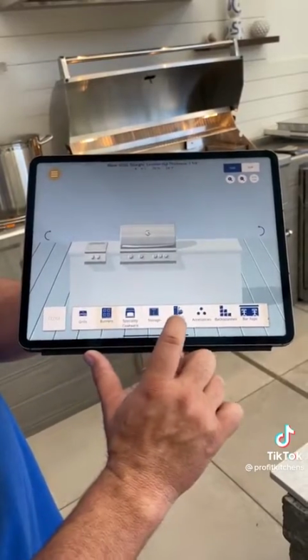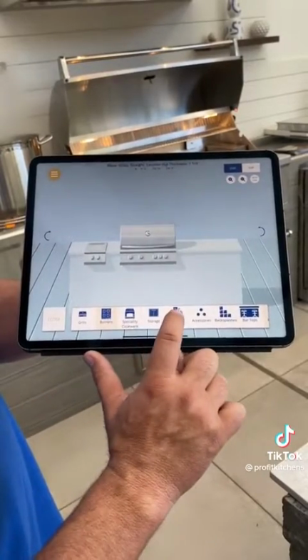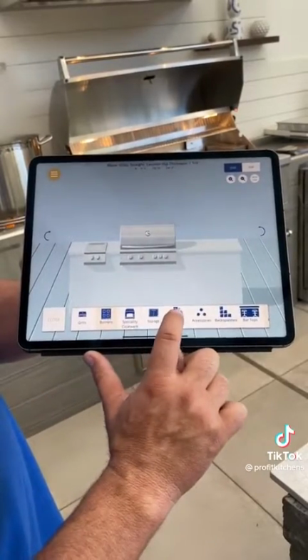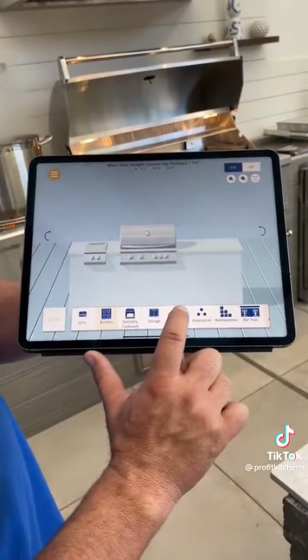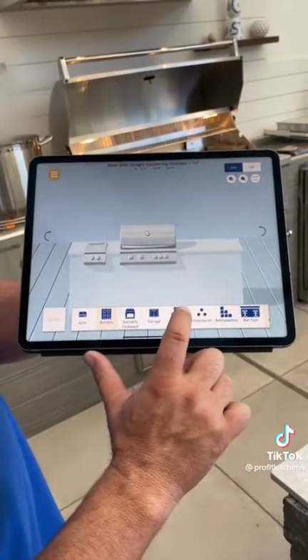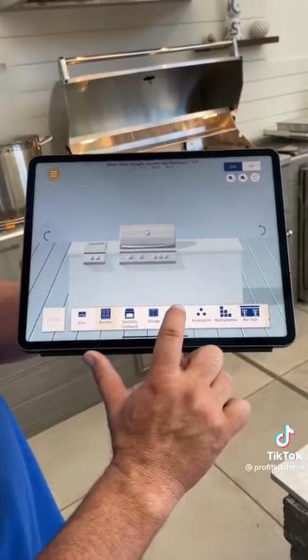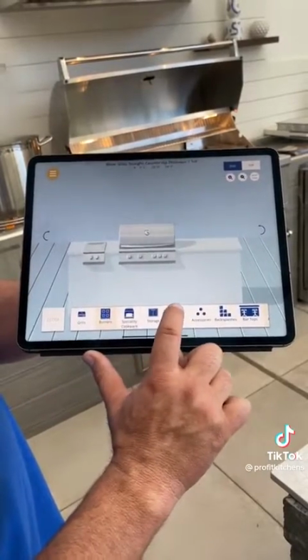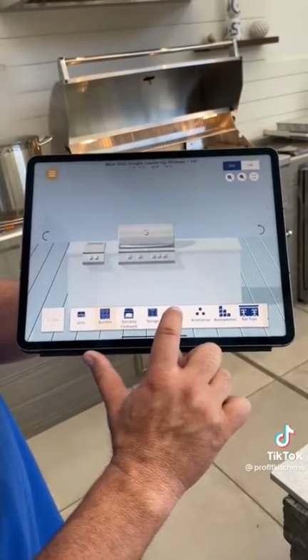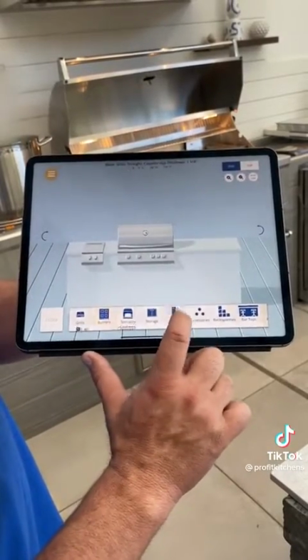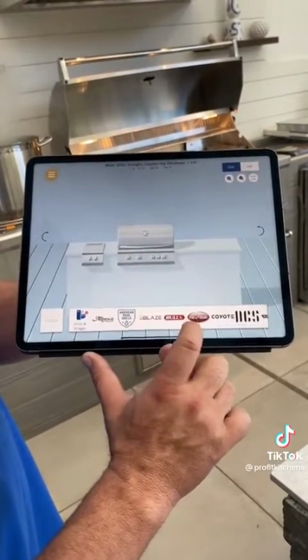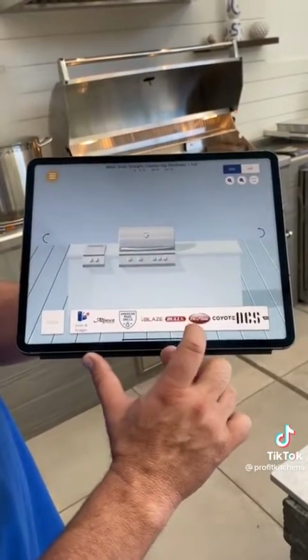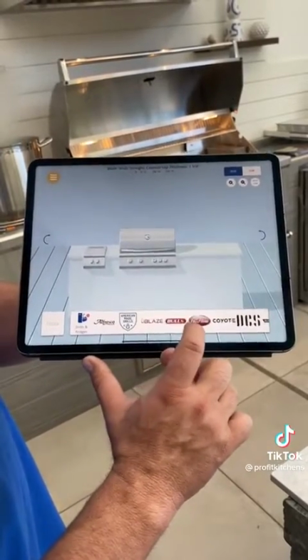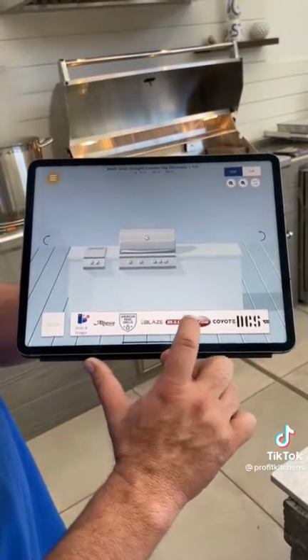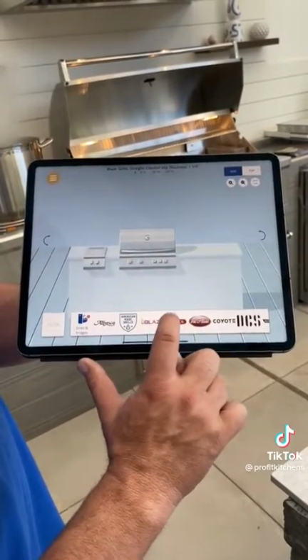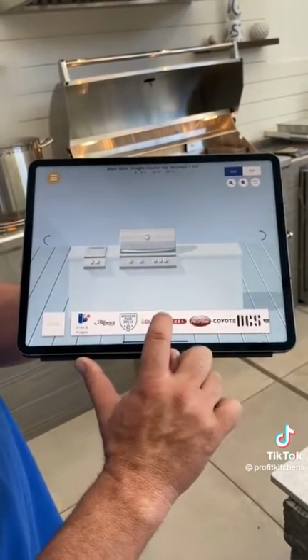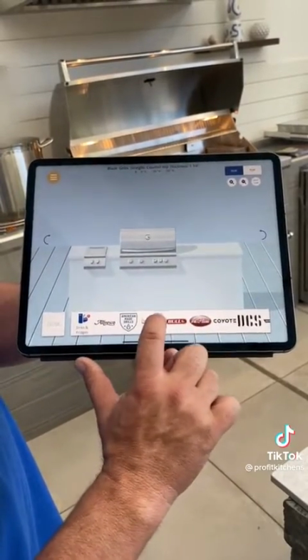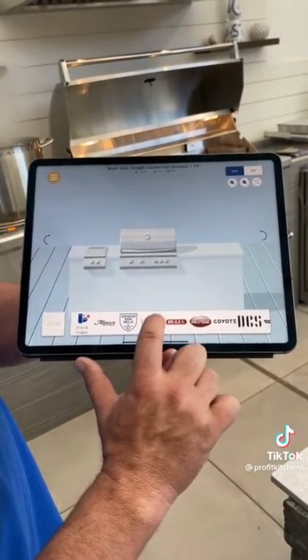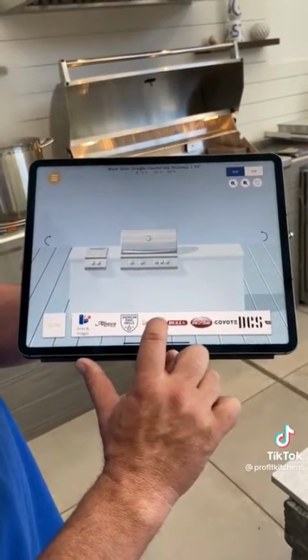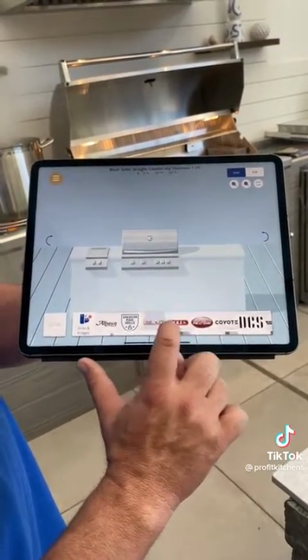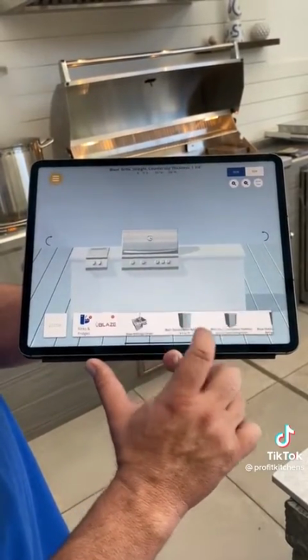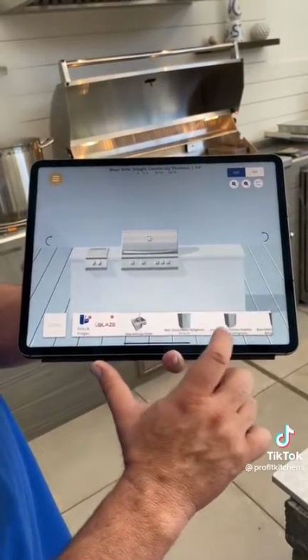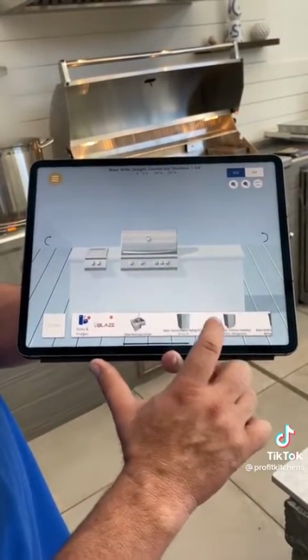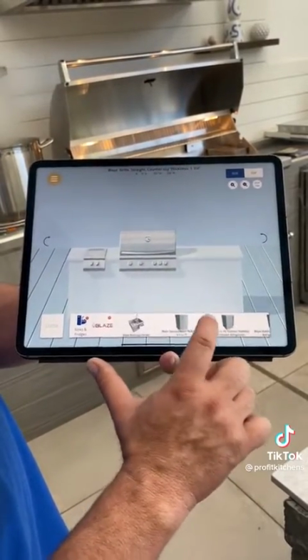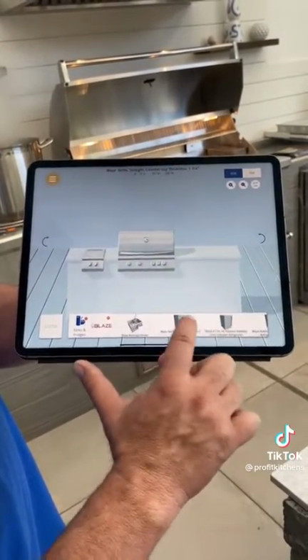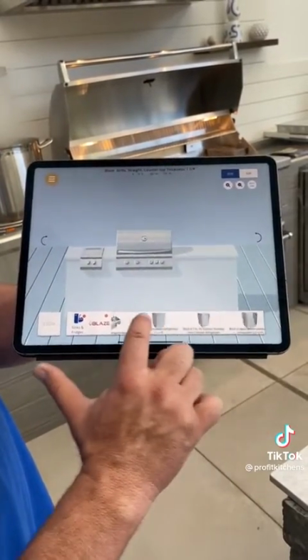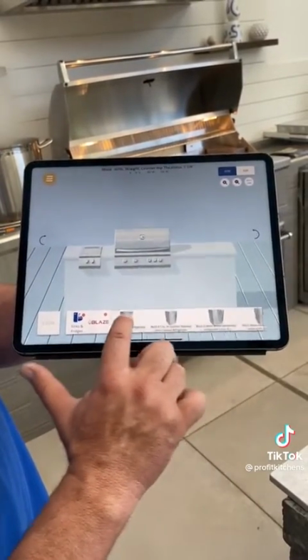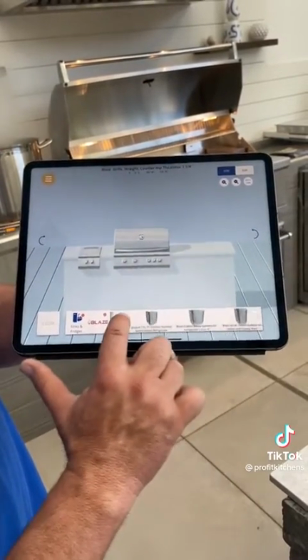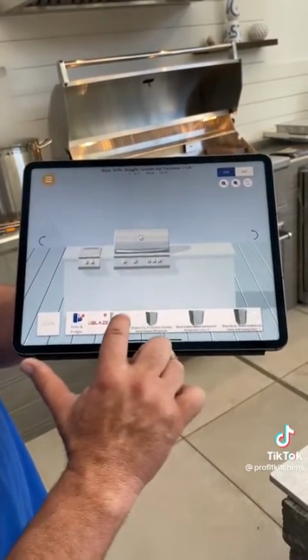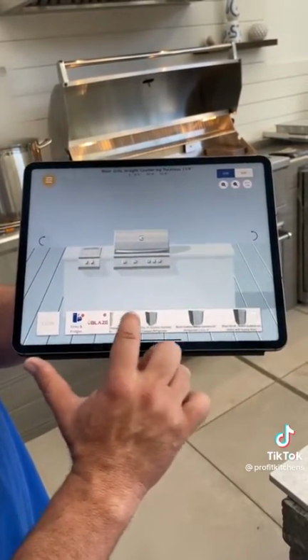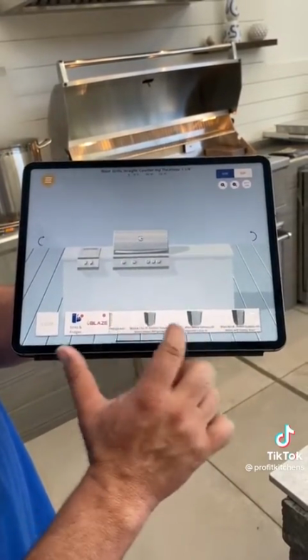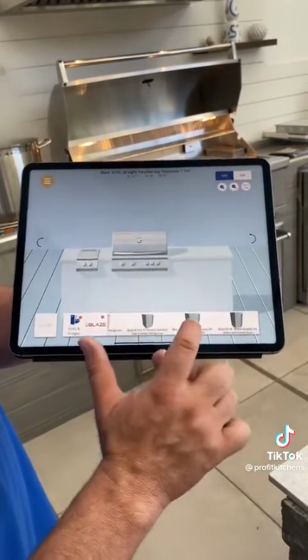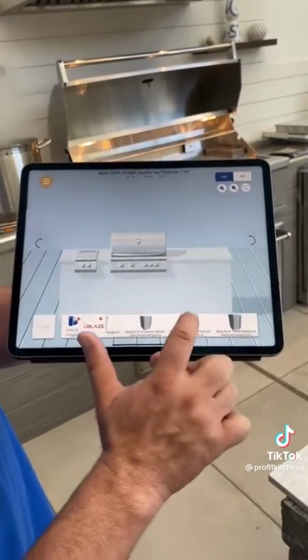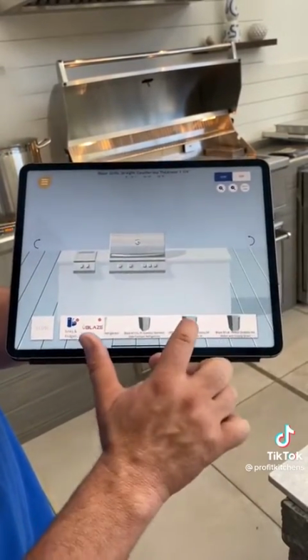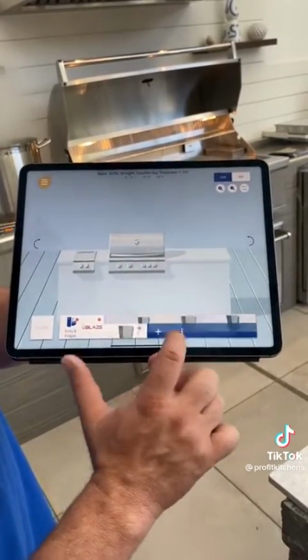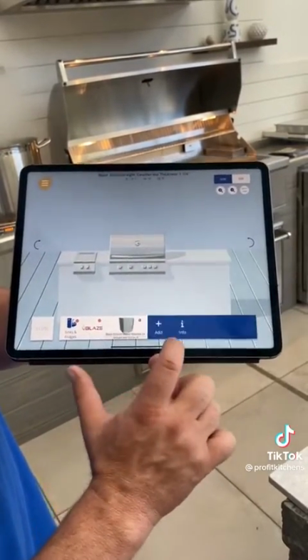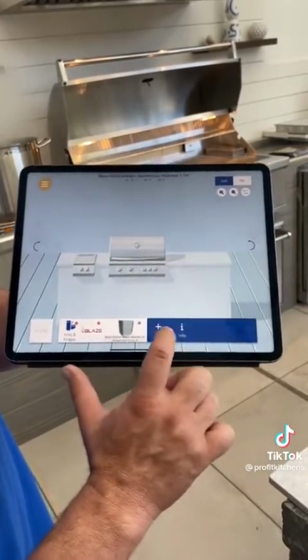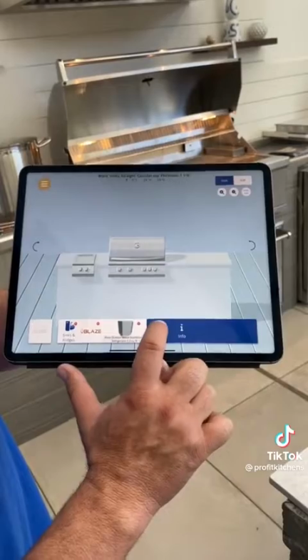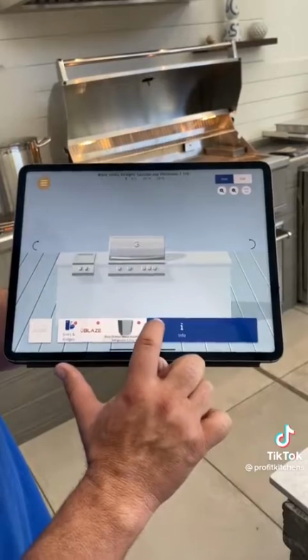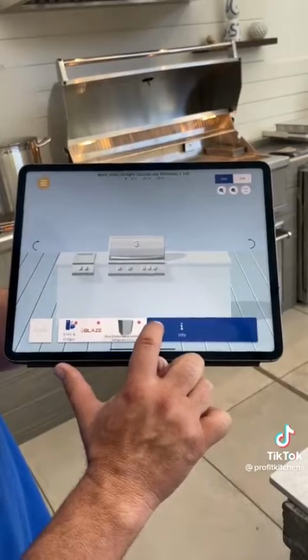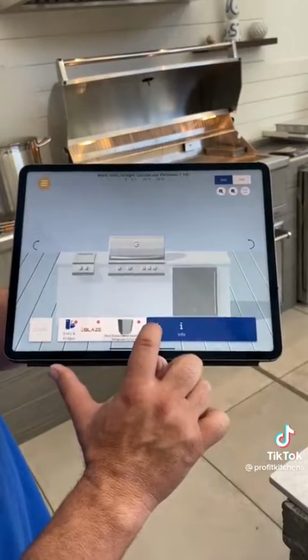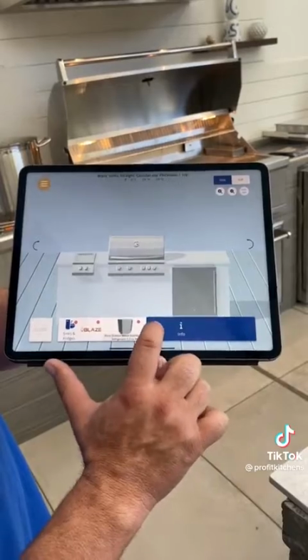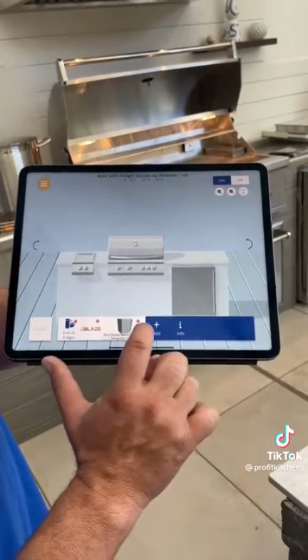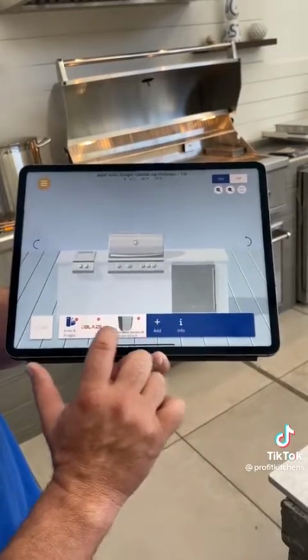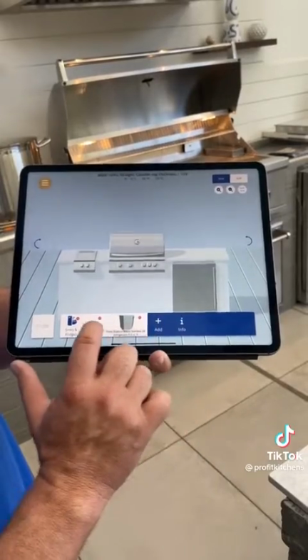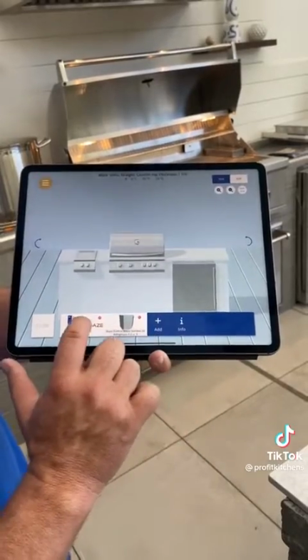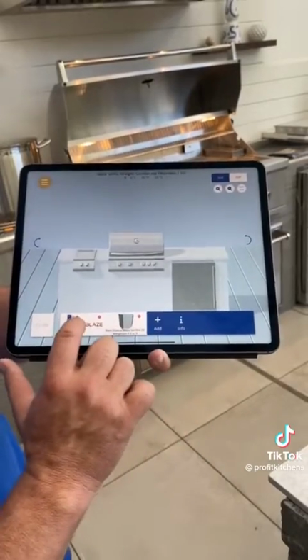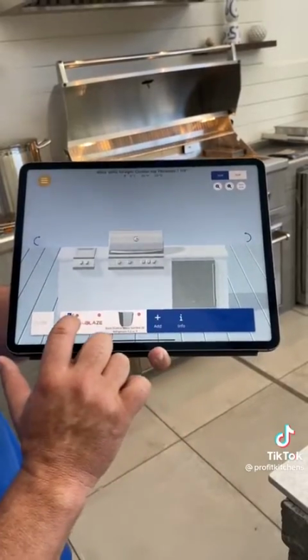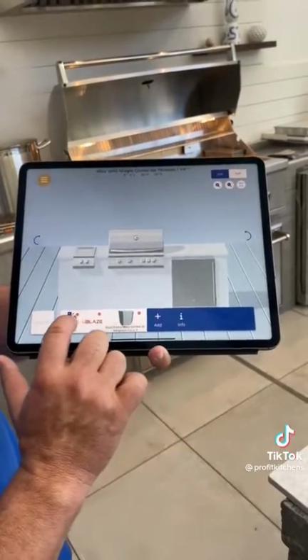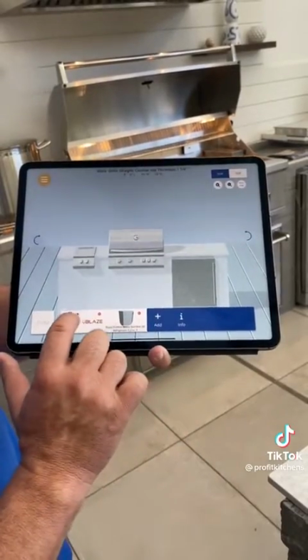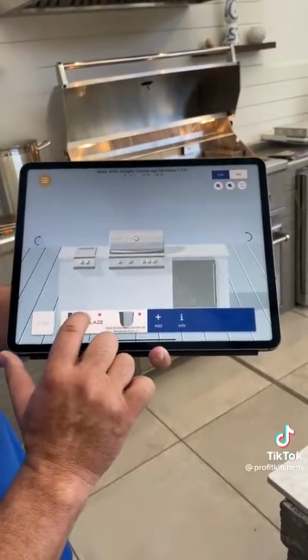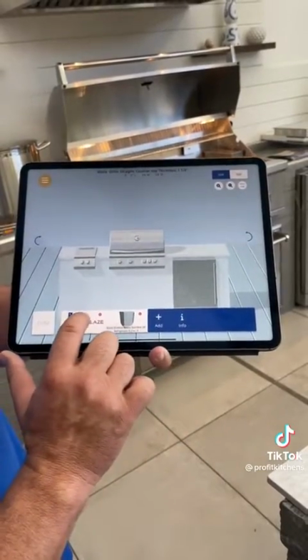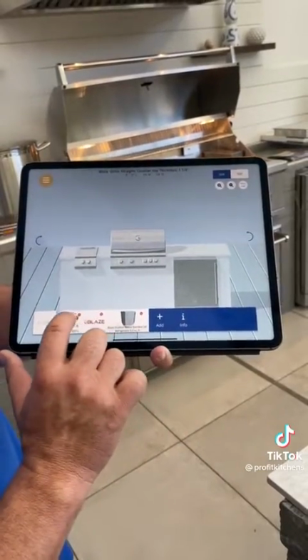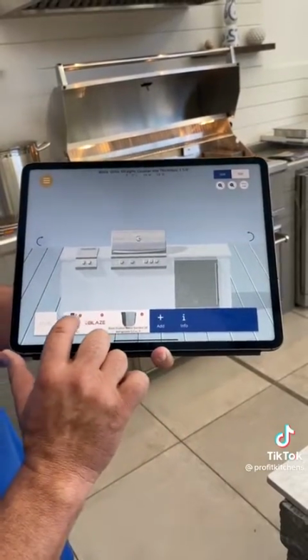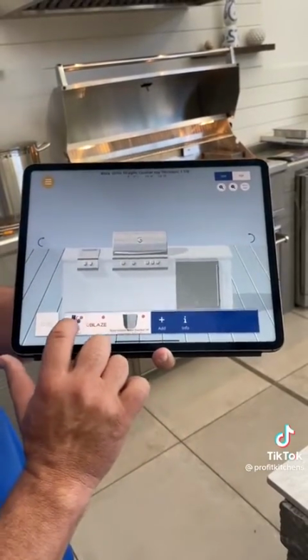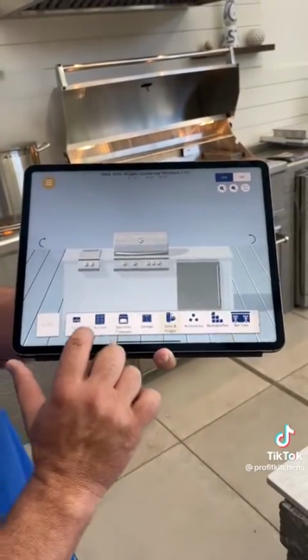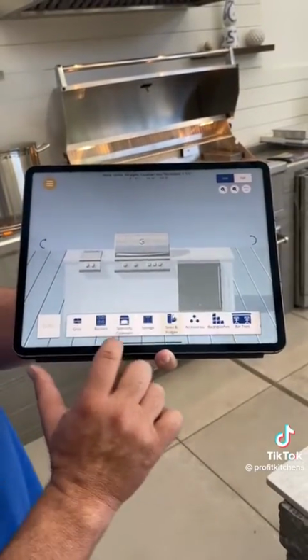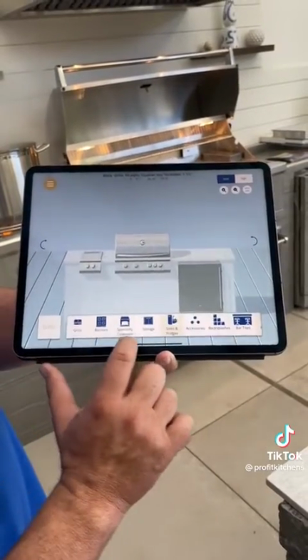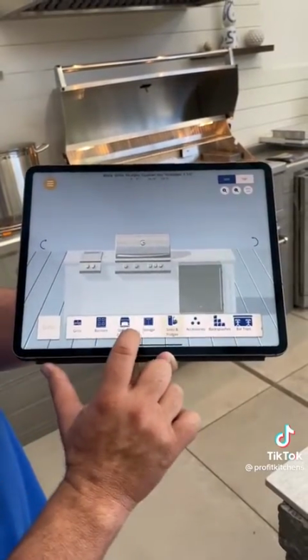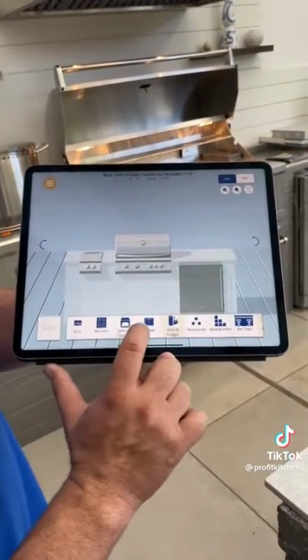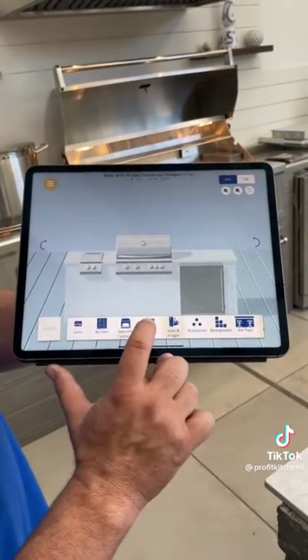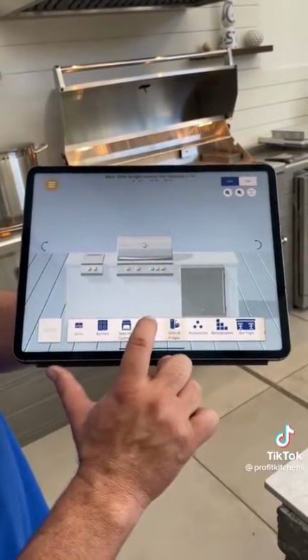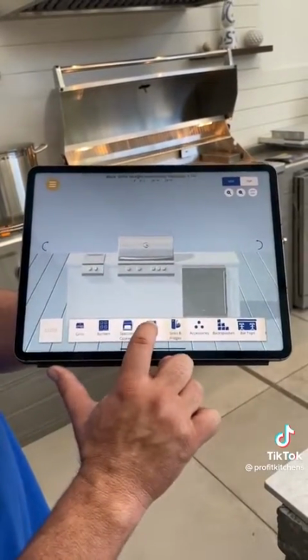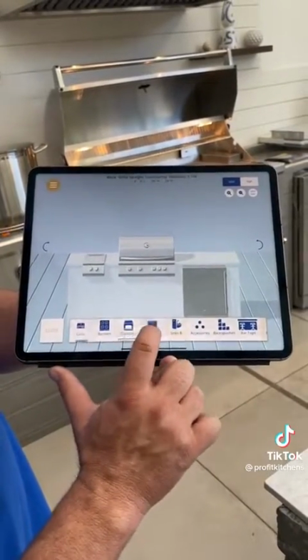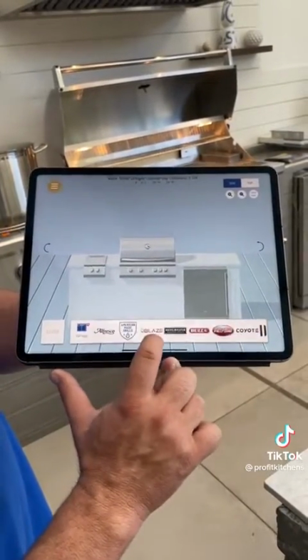We're going to go to sinks and refrigeration. We'll add a refrigerator in. We're going to go to storage.